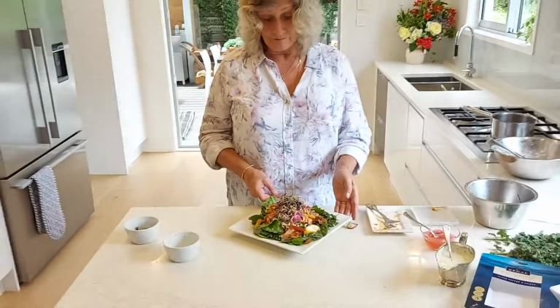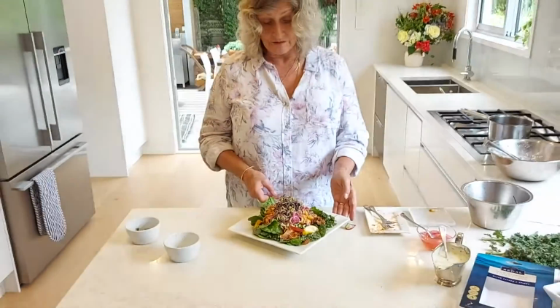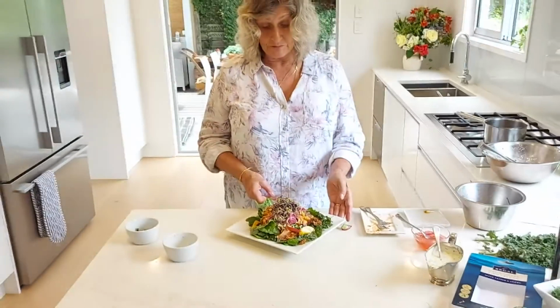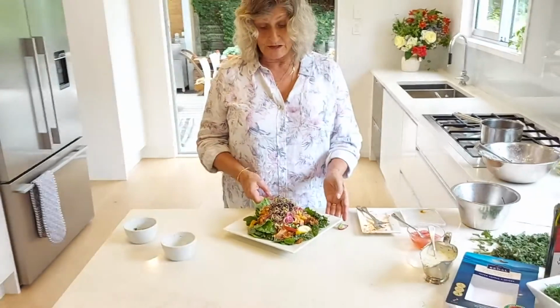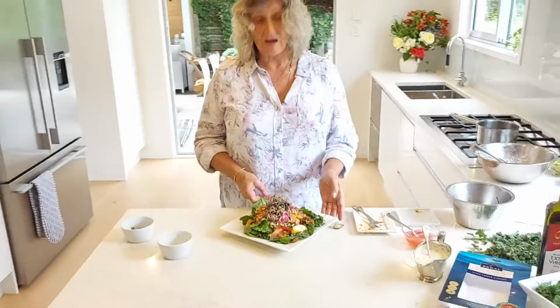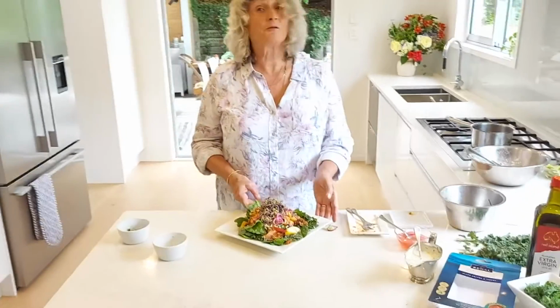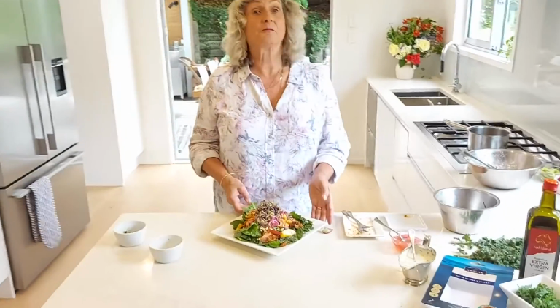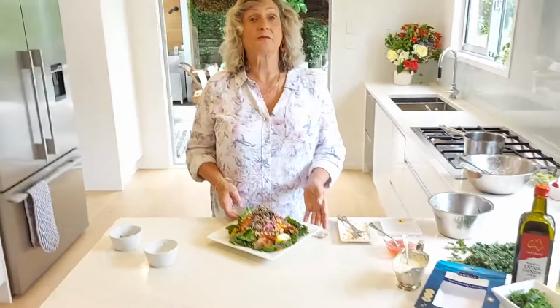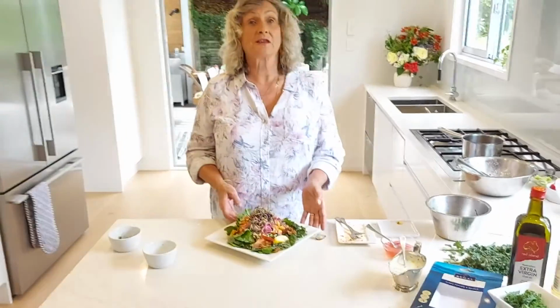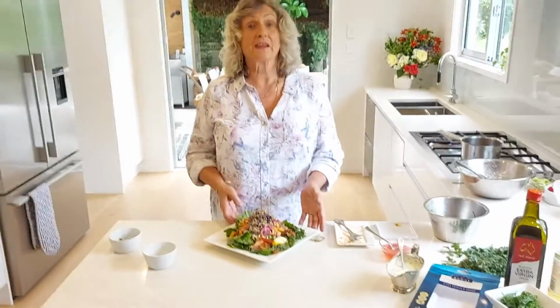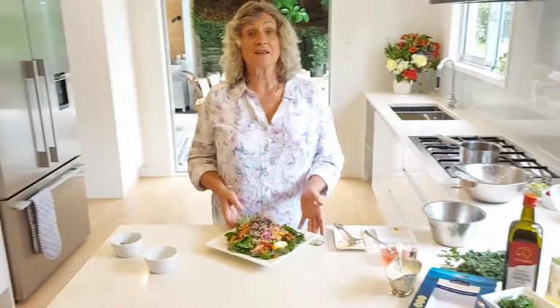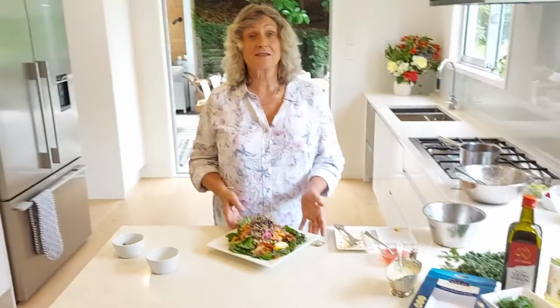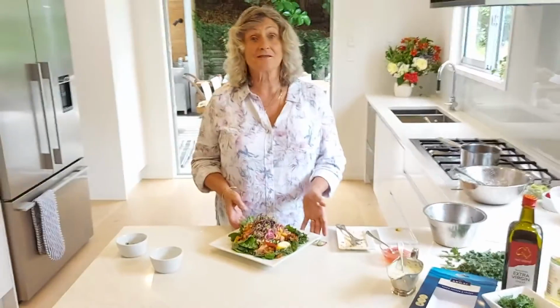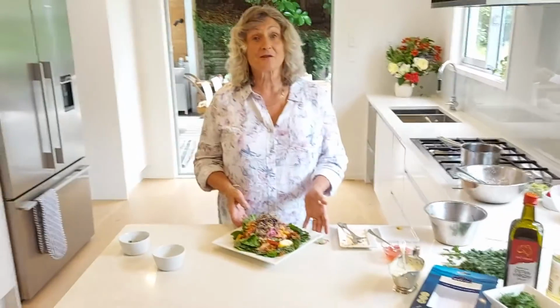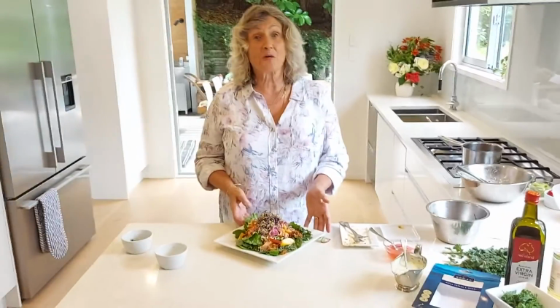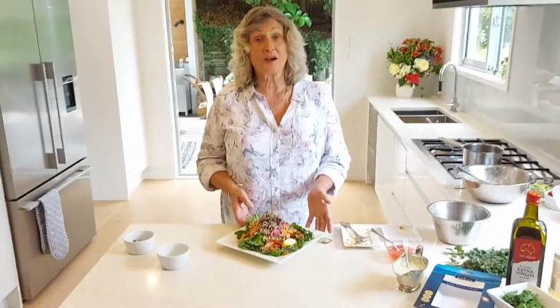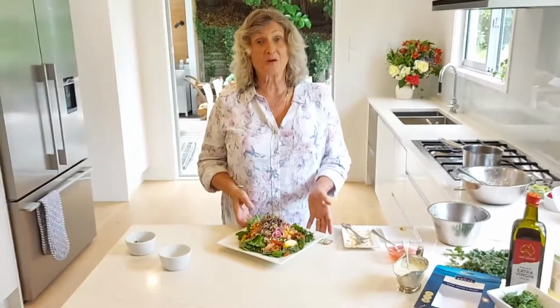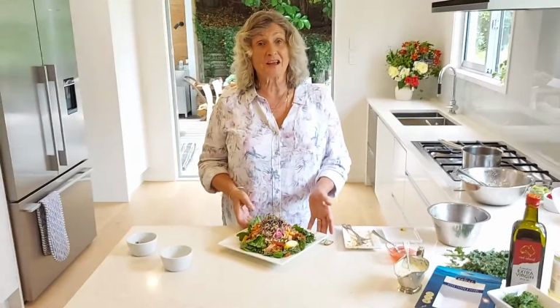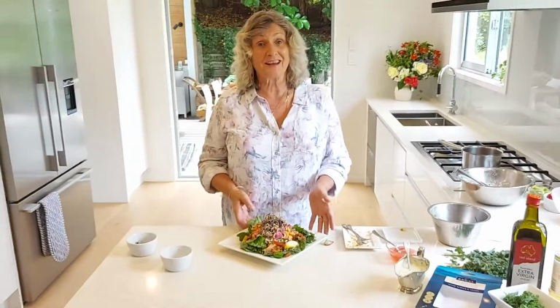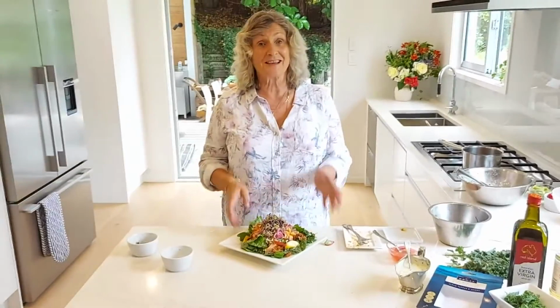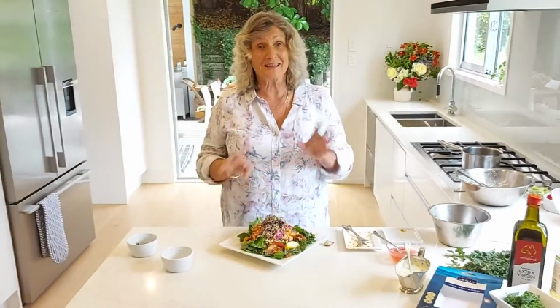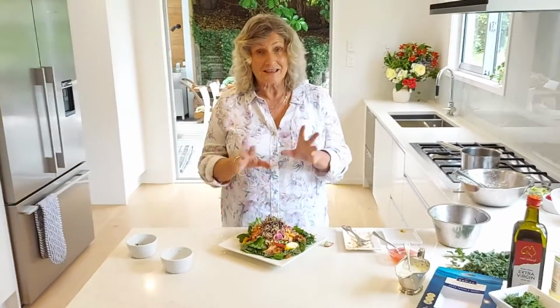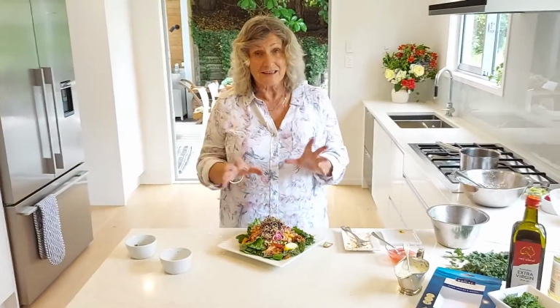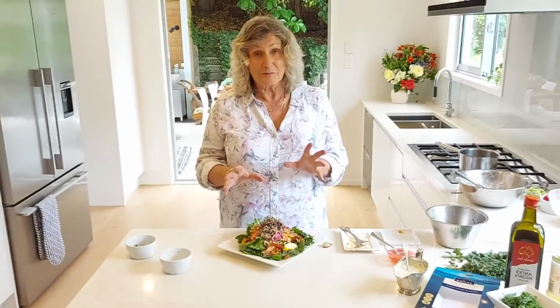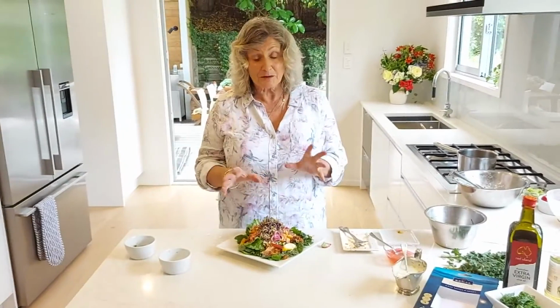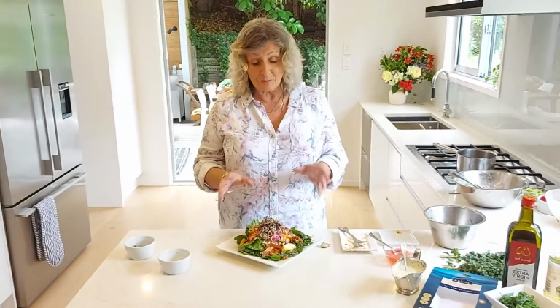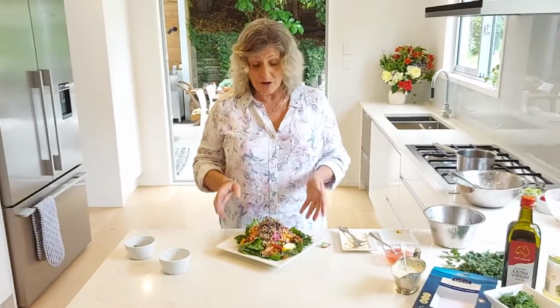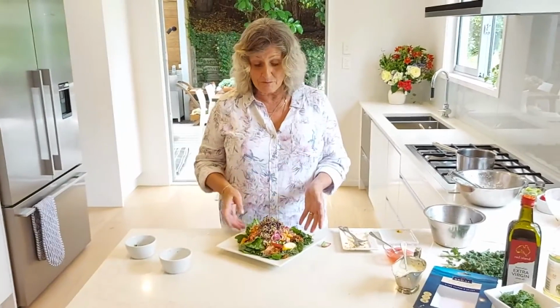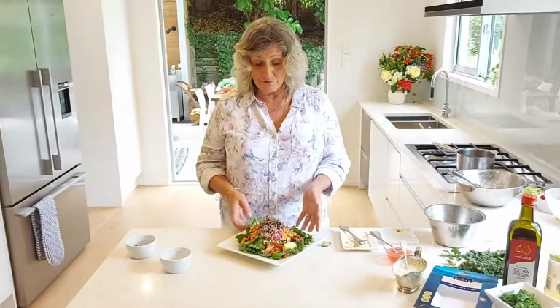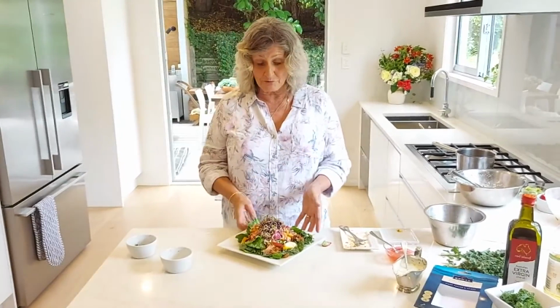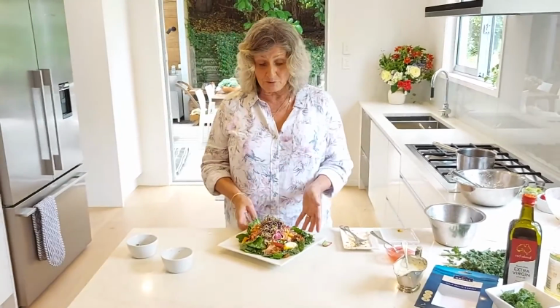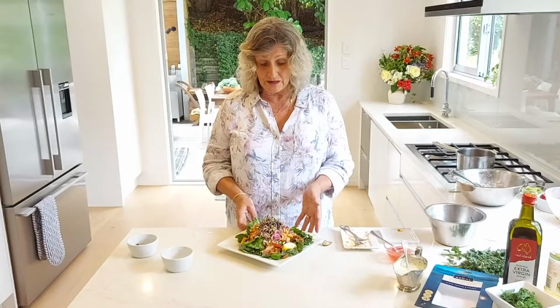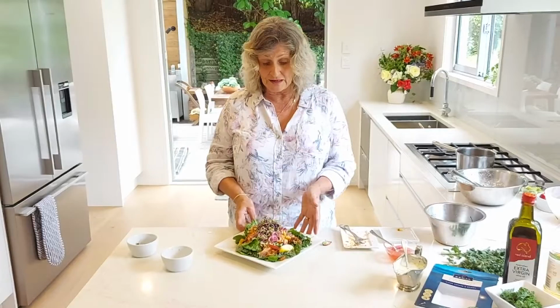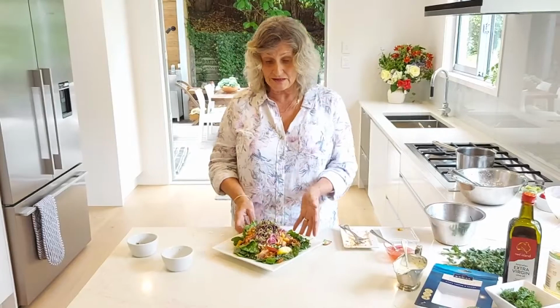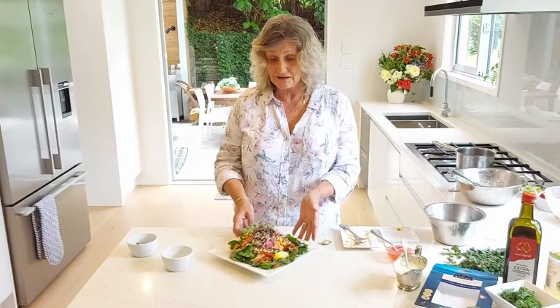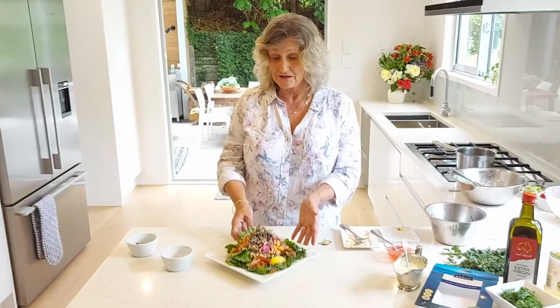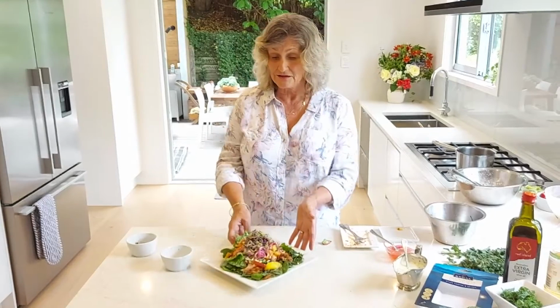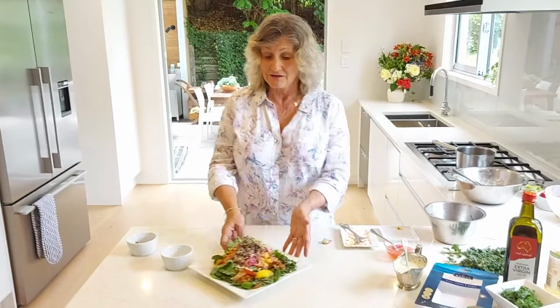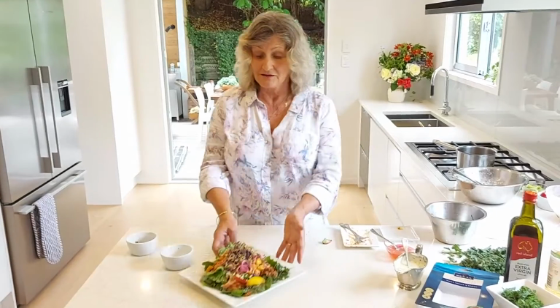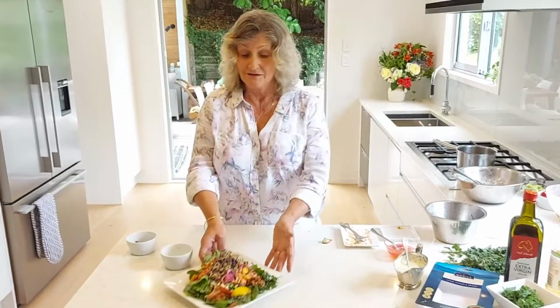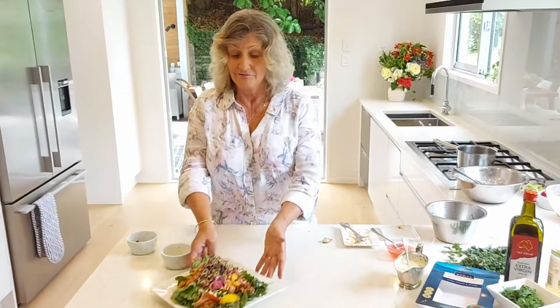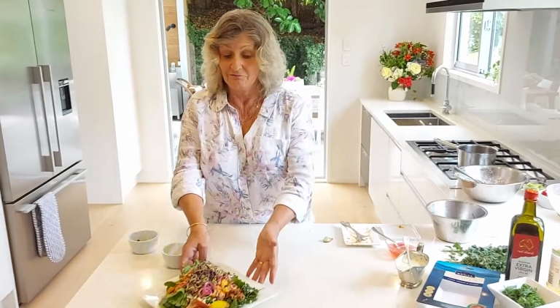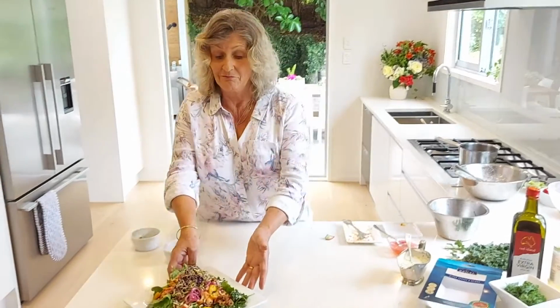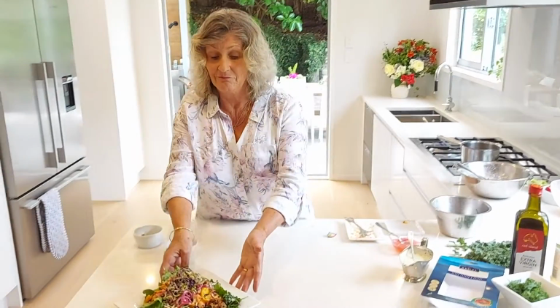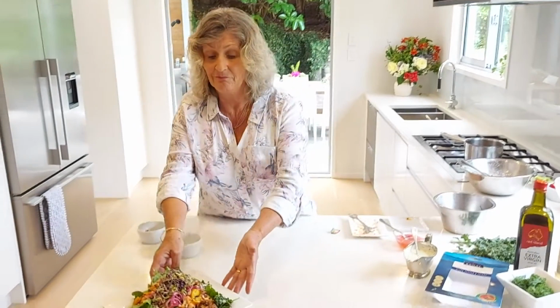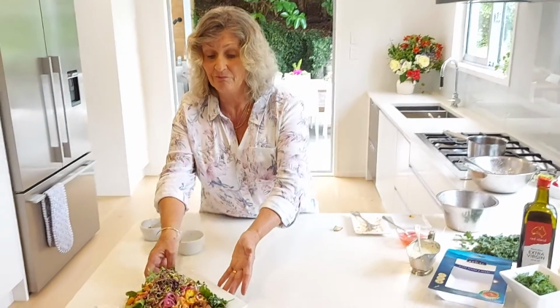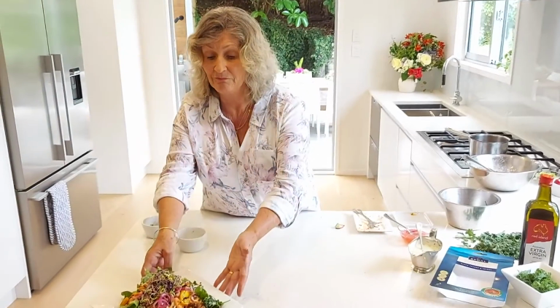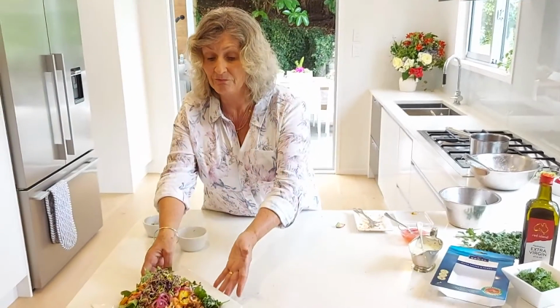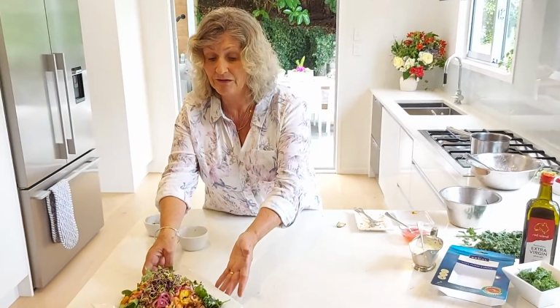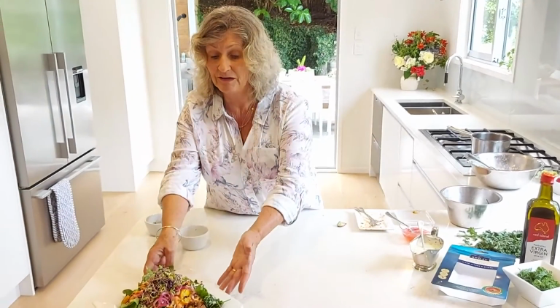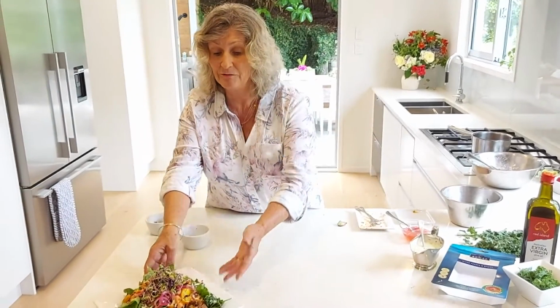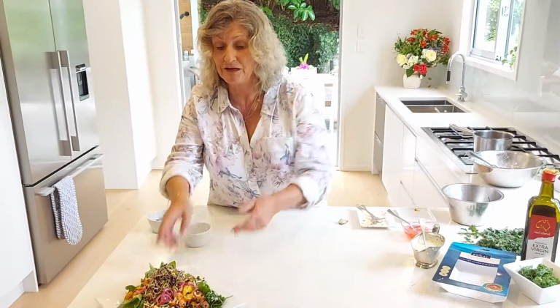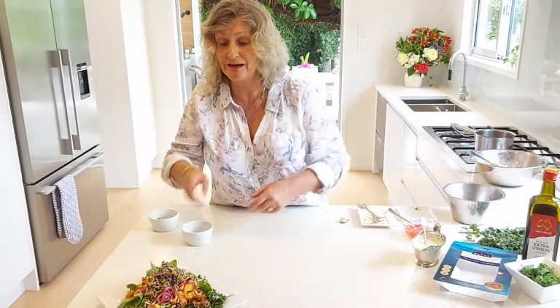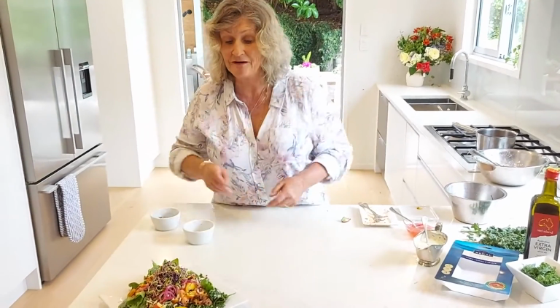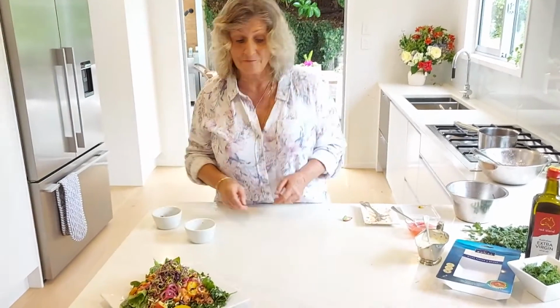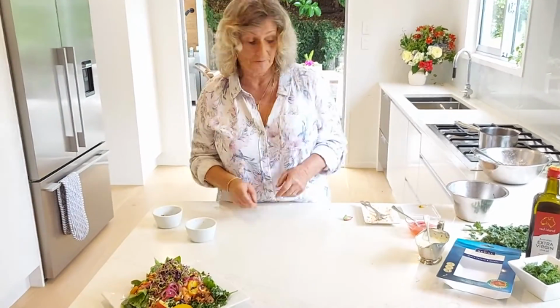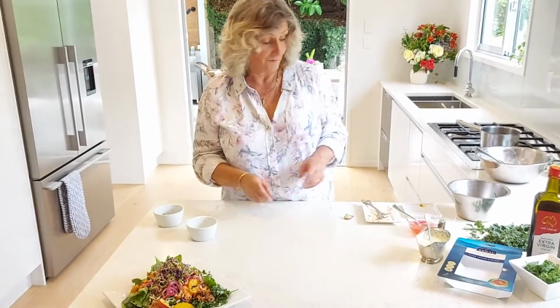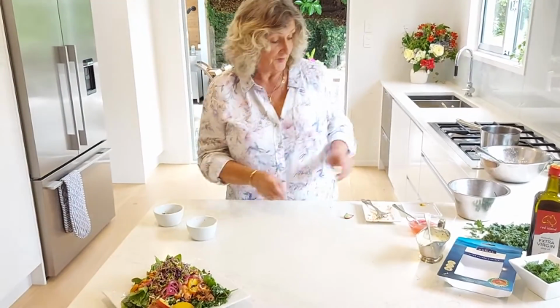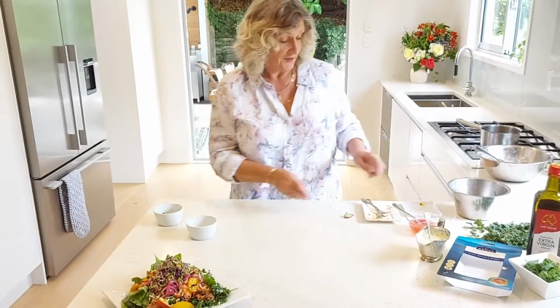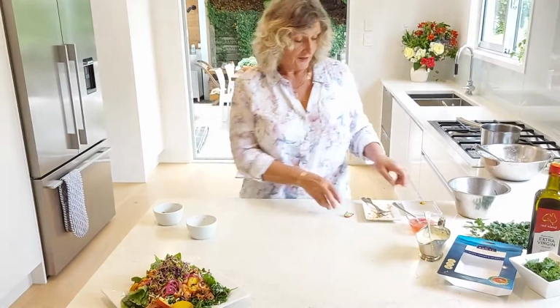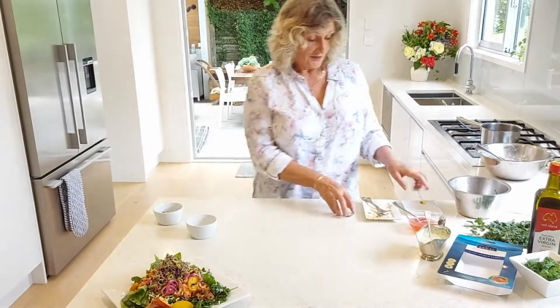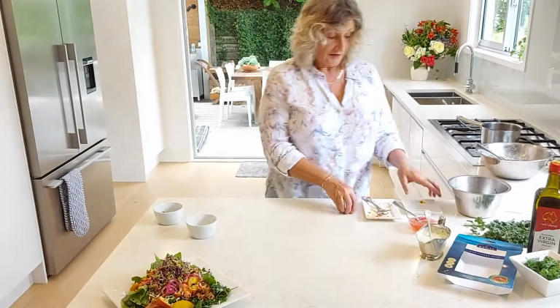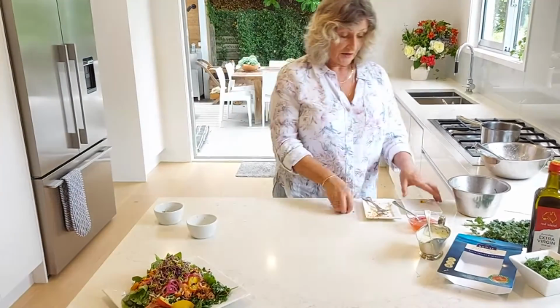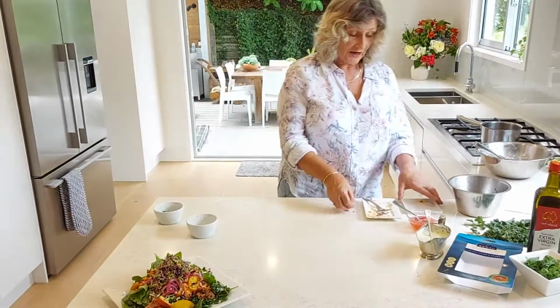There we go. That's quite quick and easy — there's a little bit of prep beforehand, but there we go.